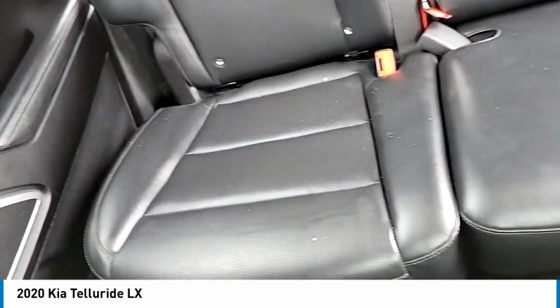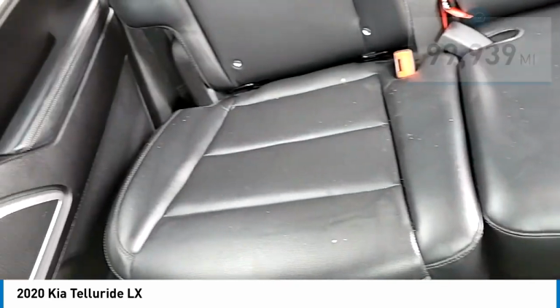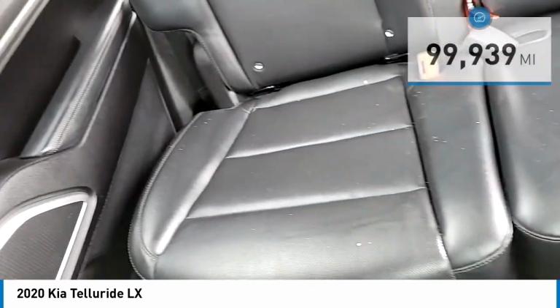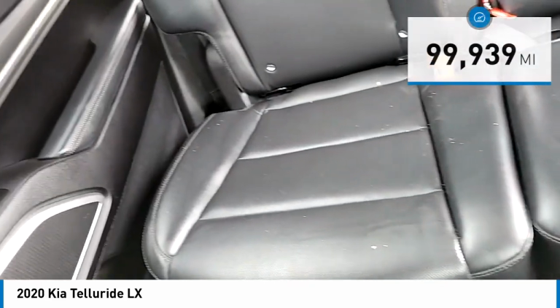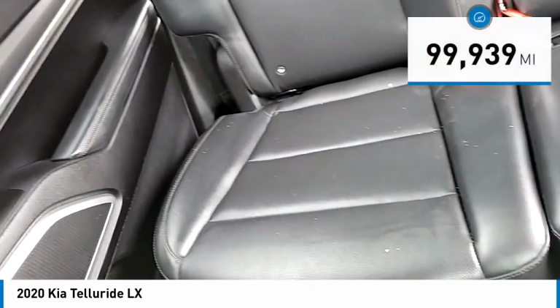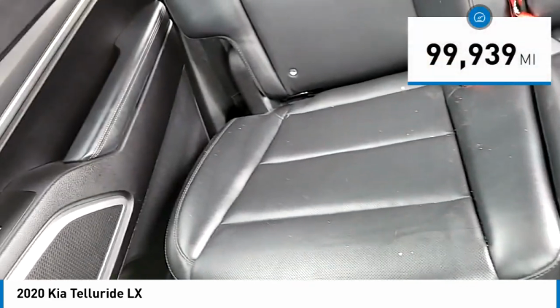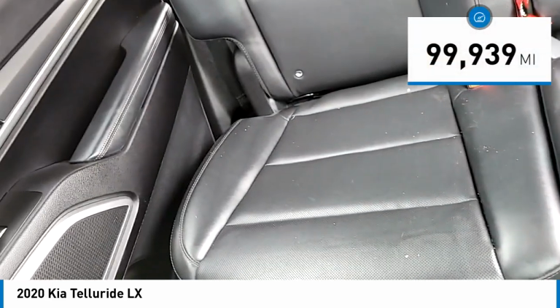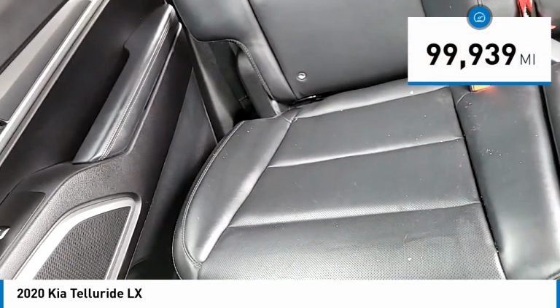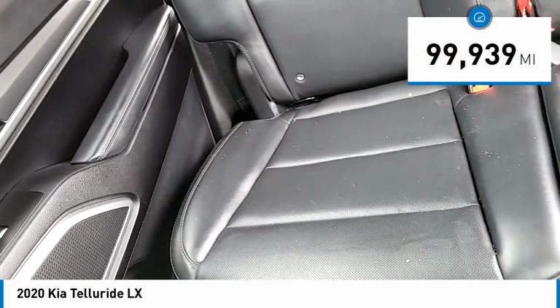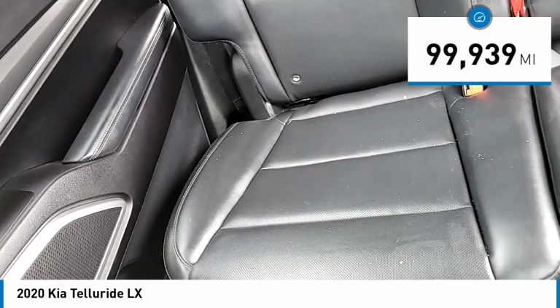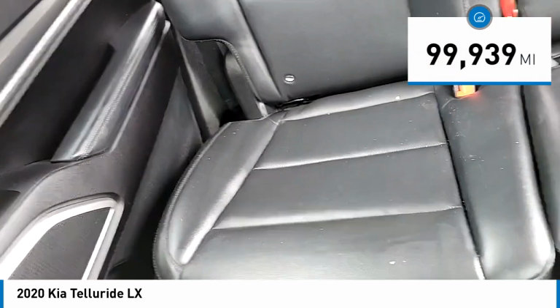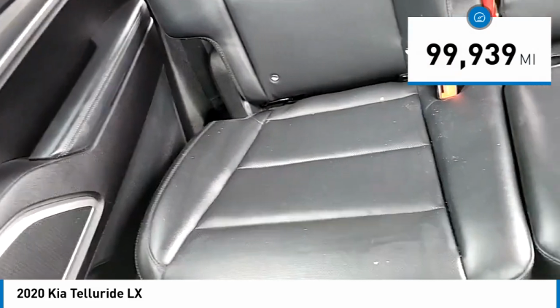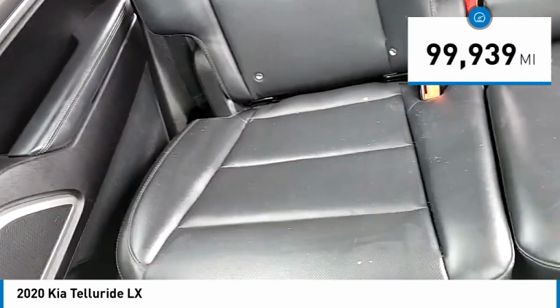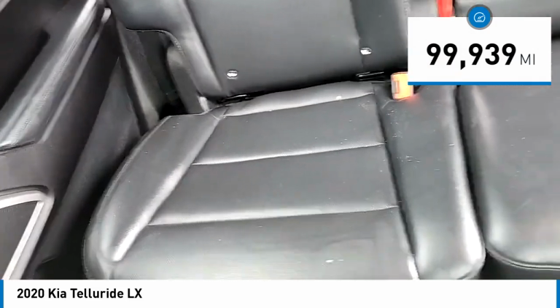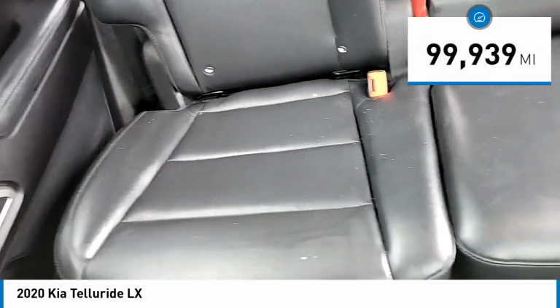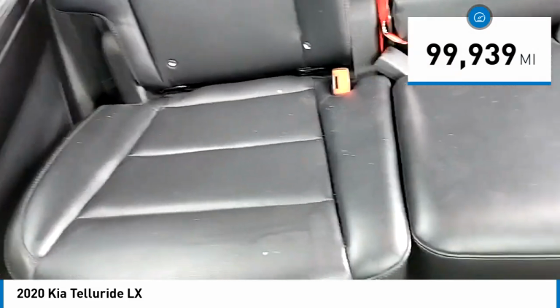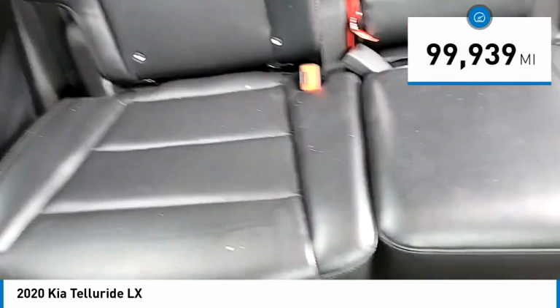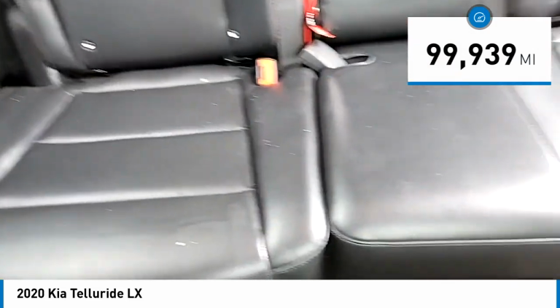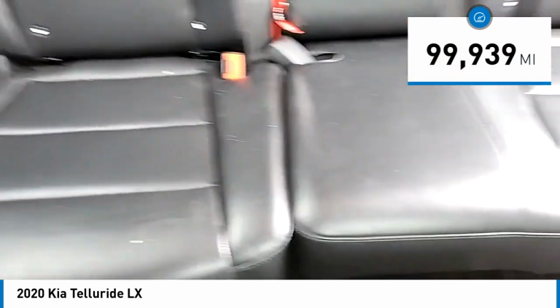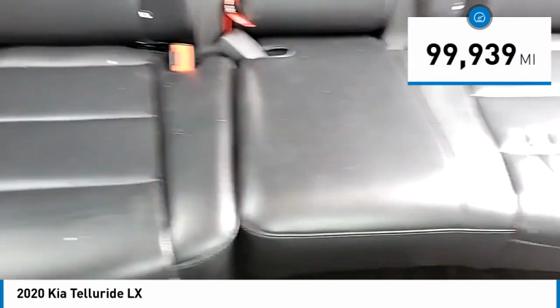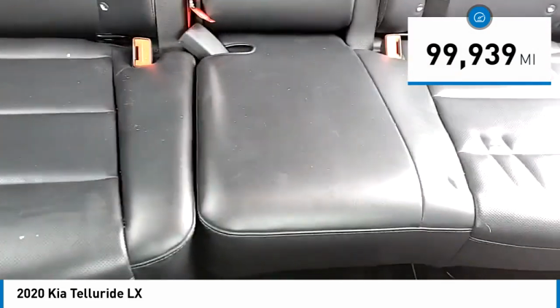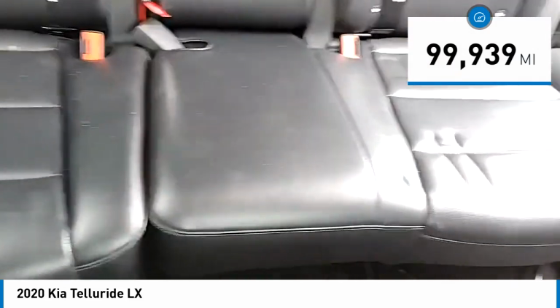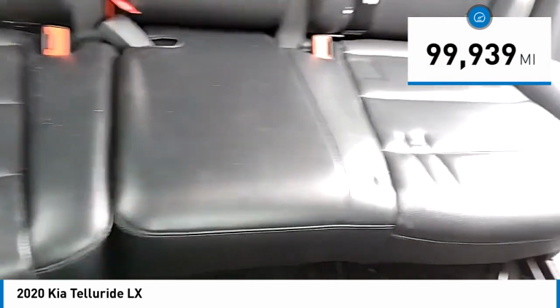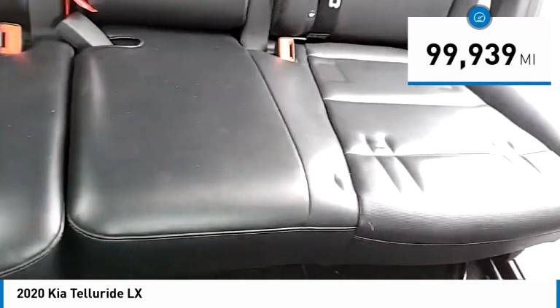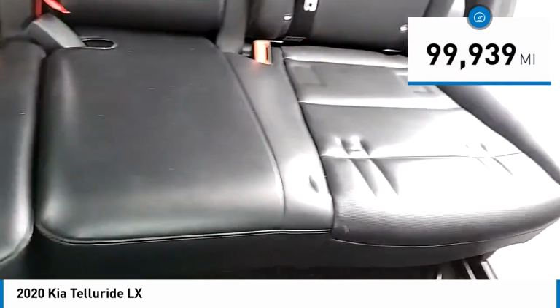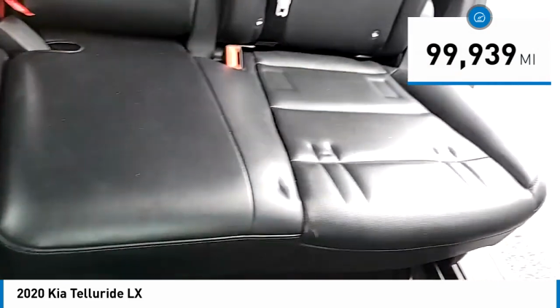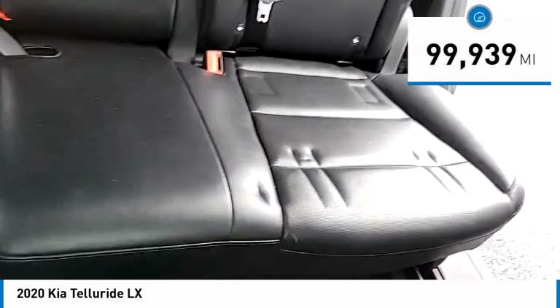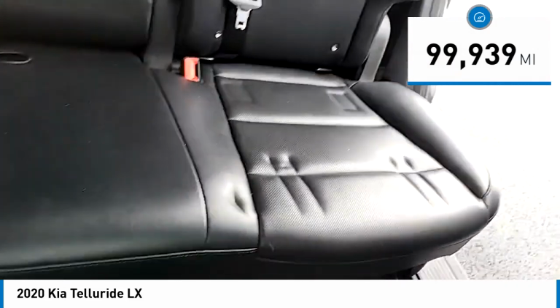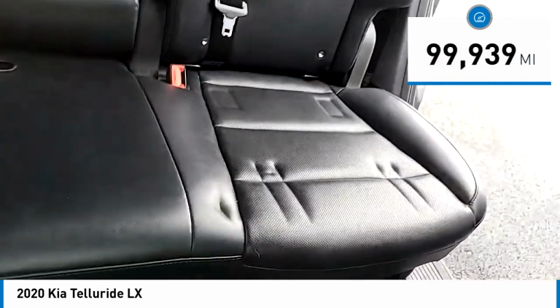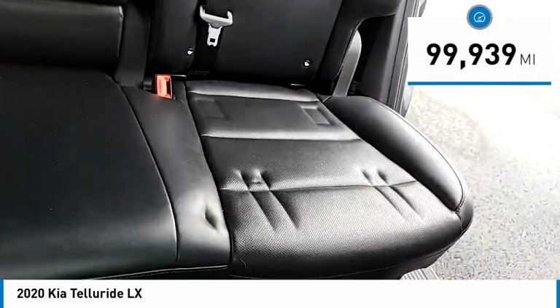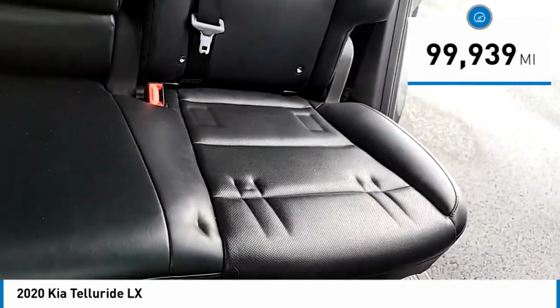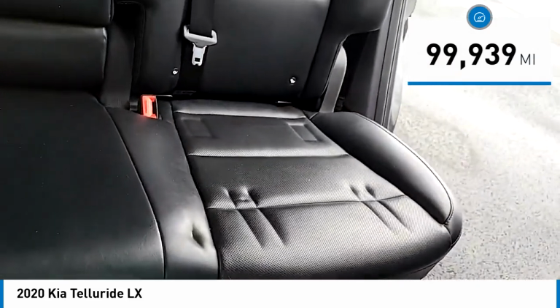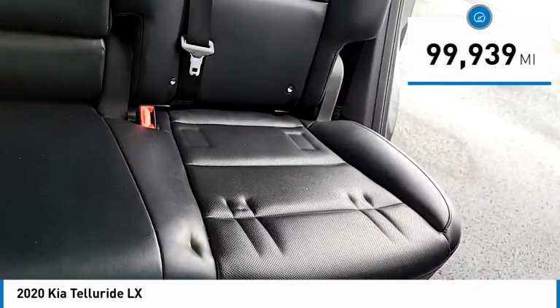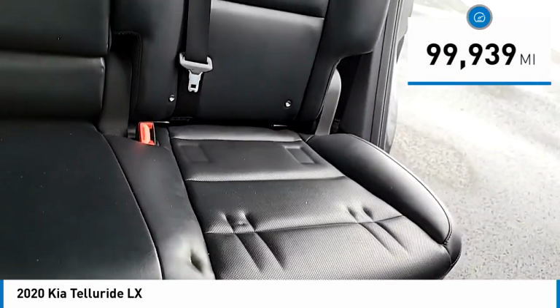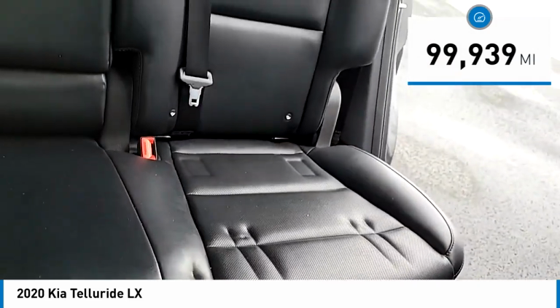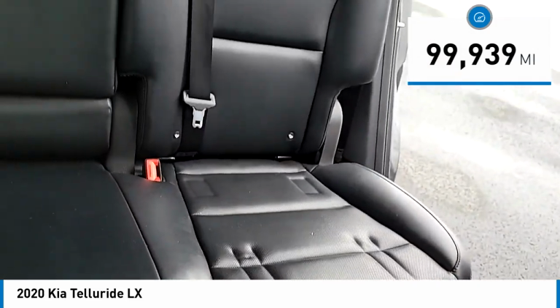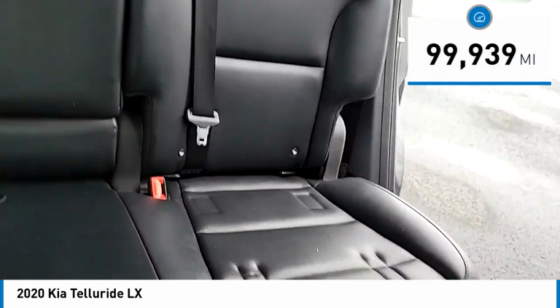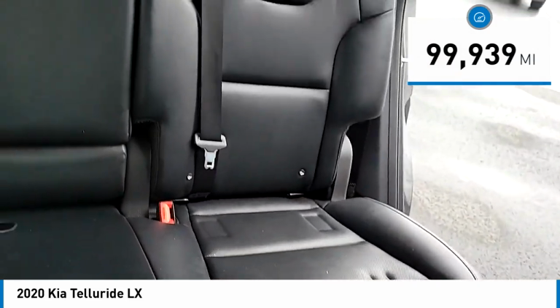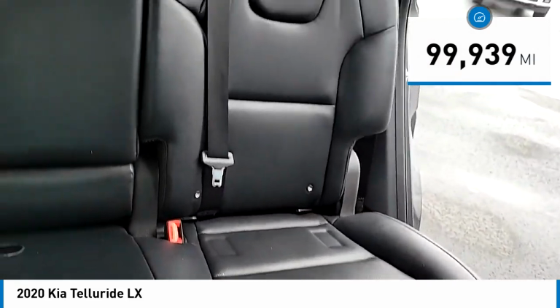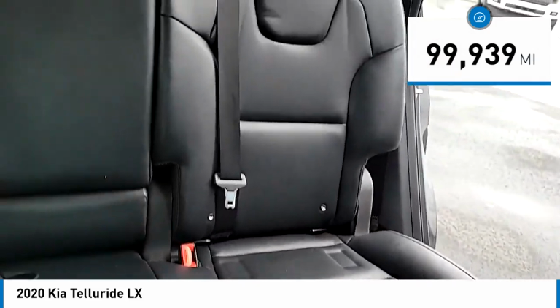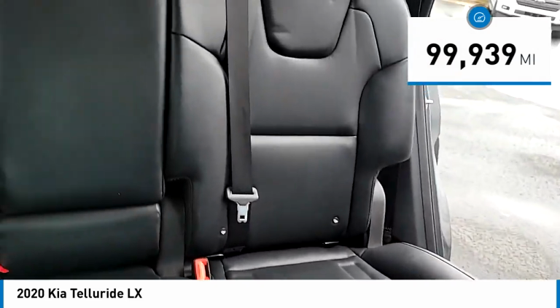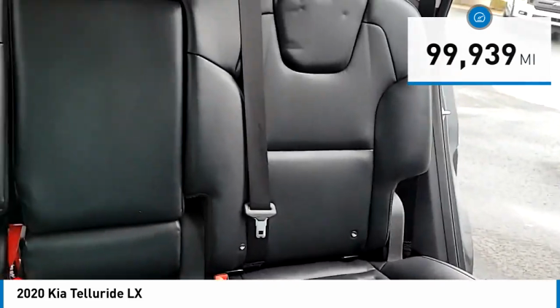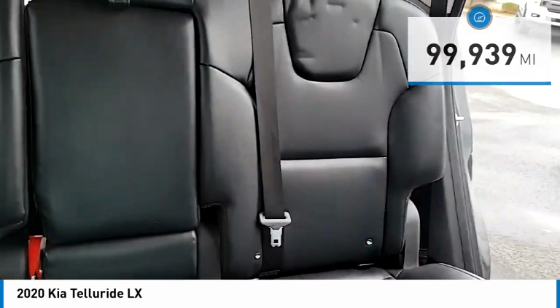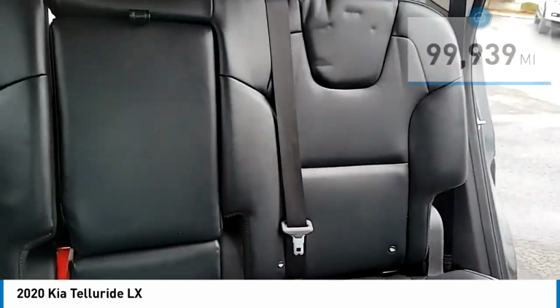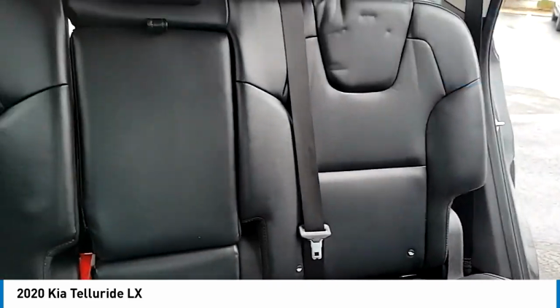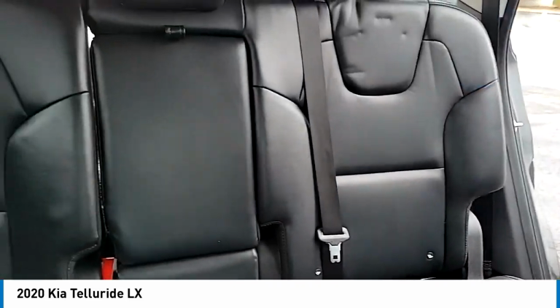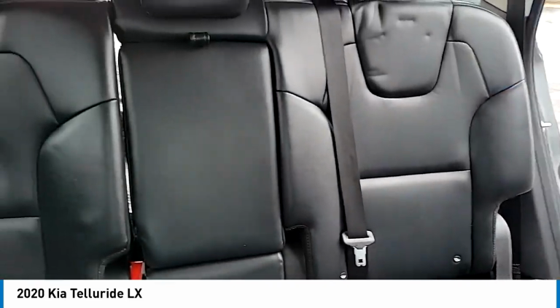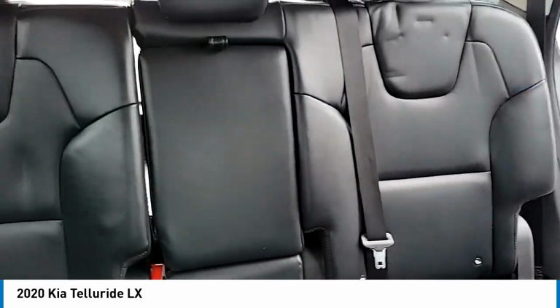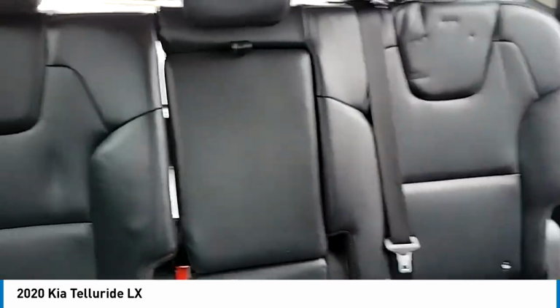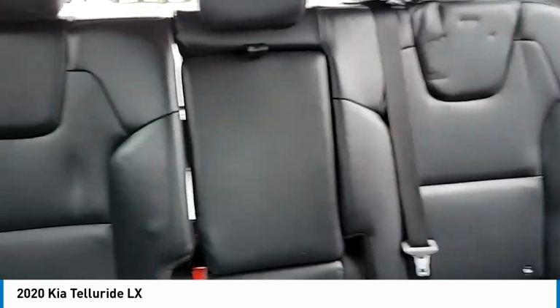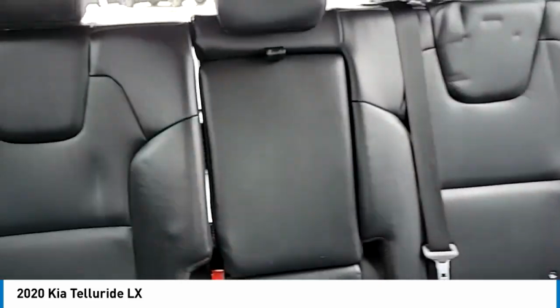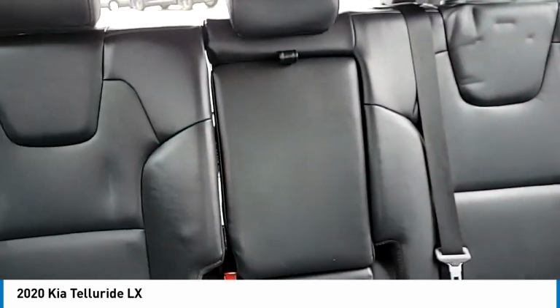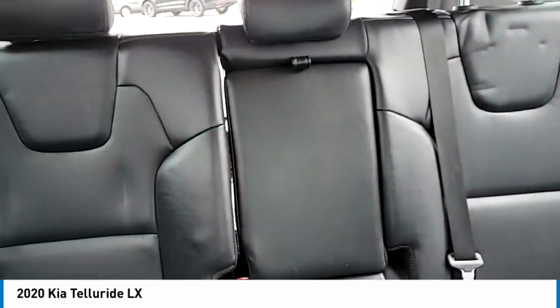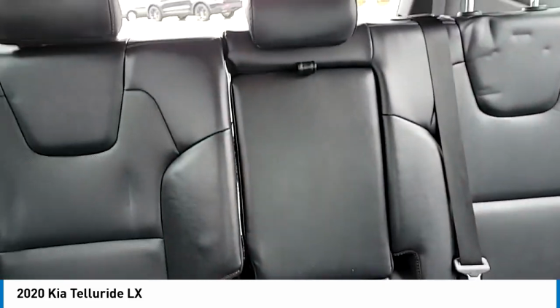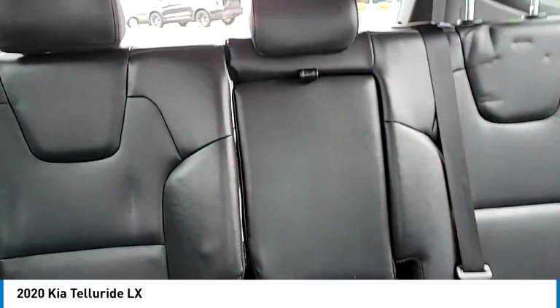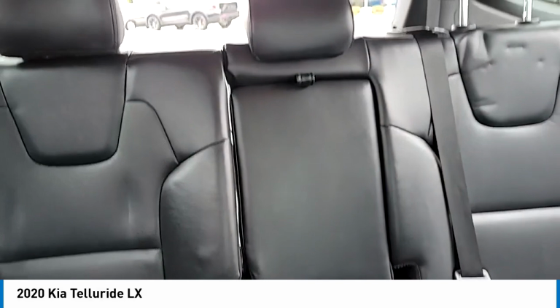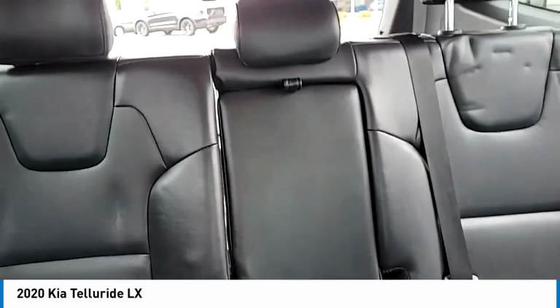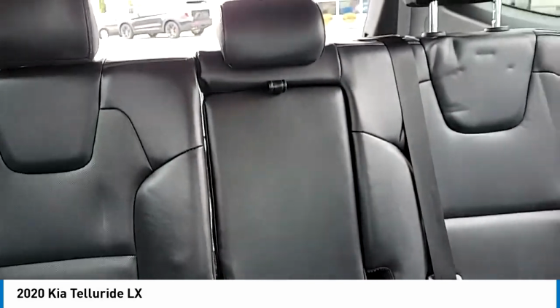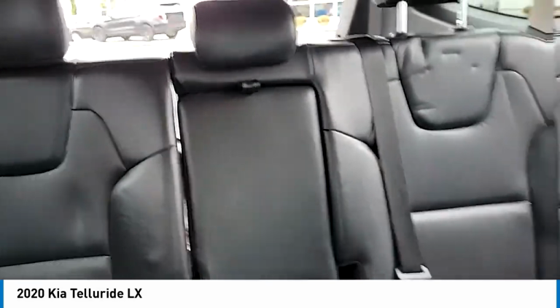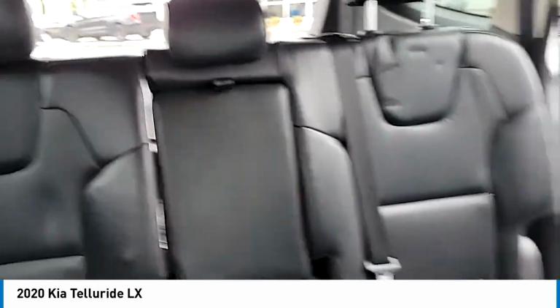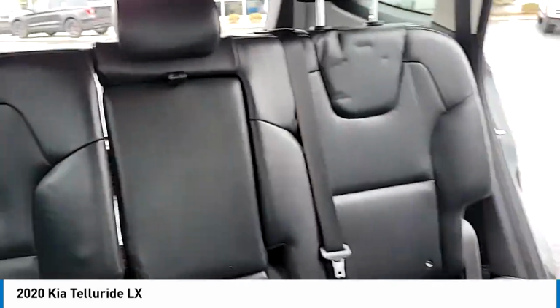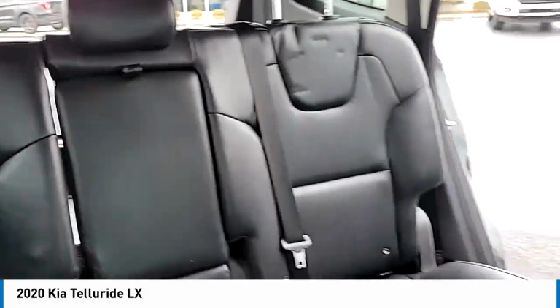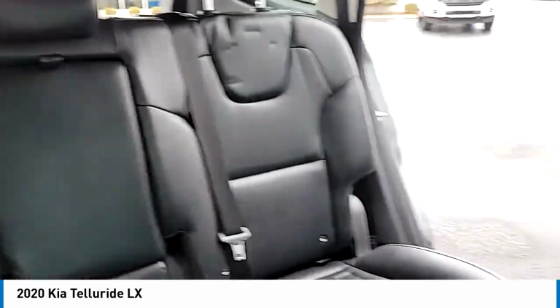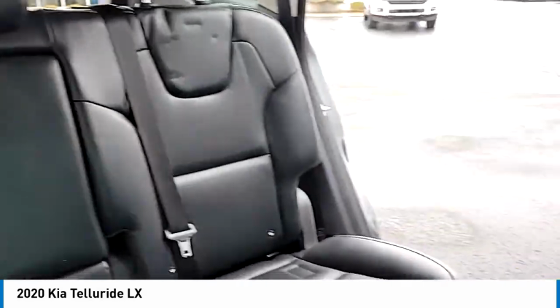This vehicle has less than 100,000 miles. Here are some of this vehicle's great options: electronic stability control,